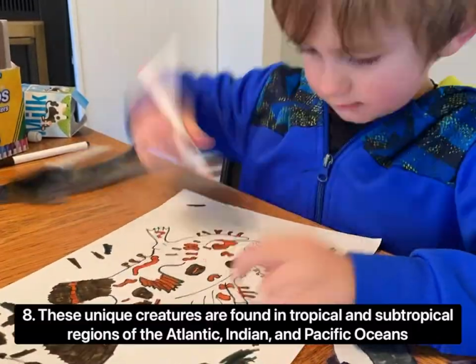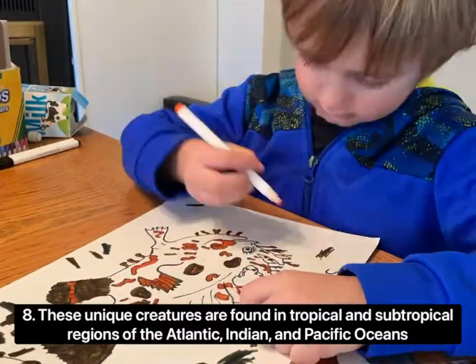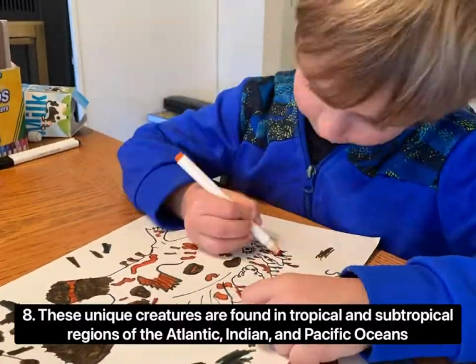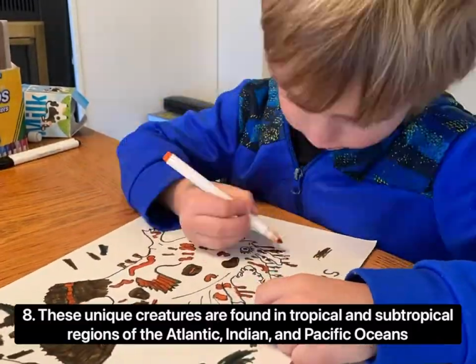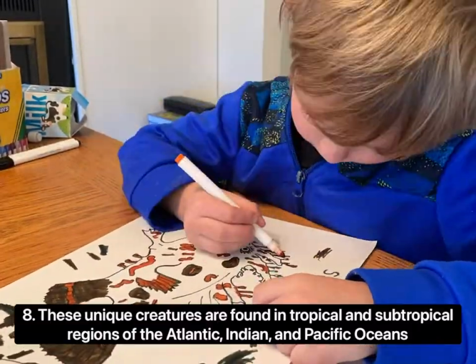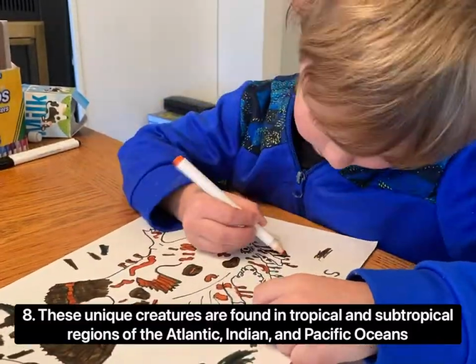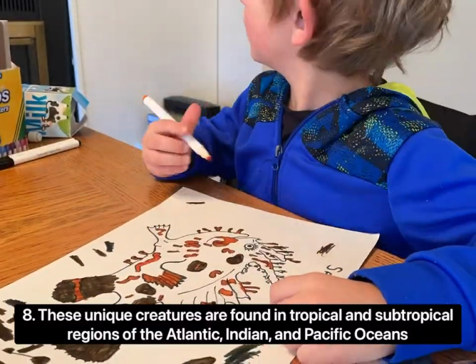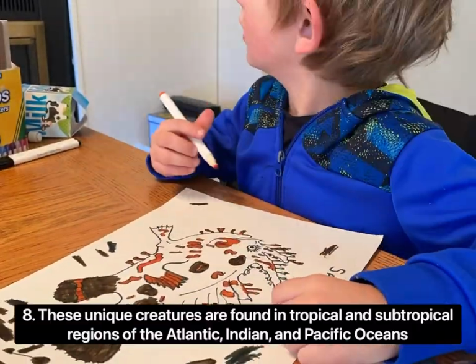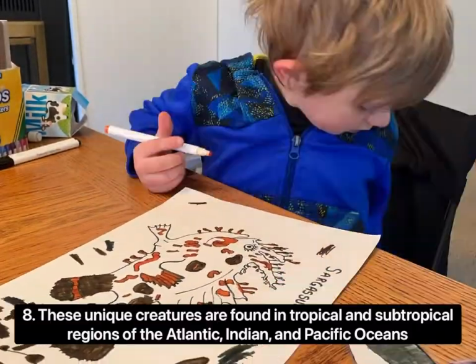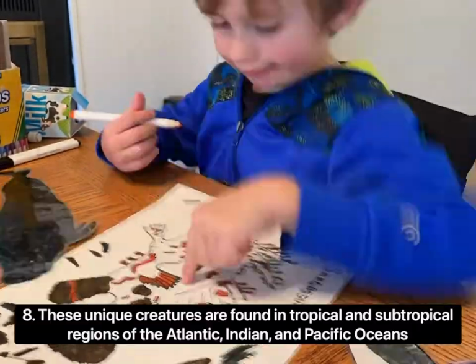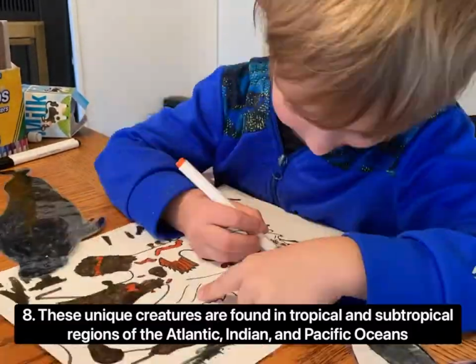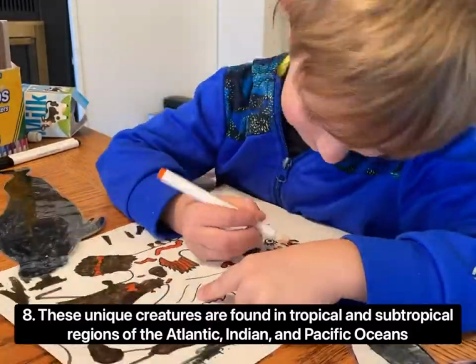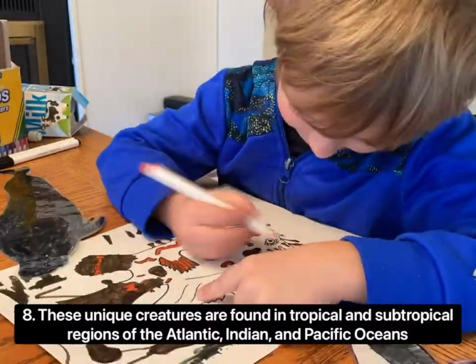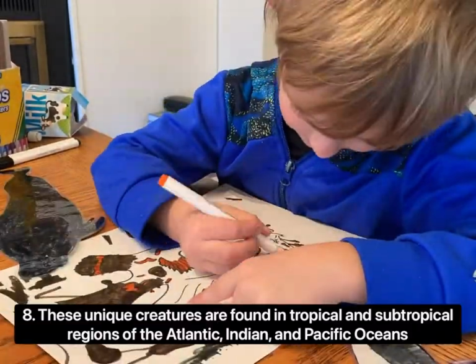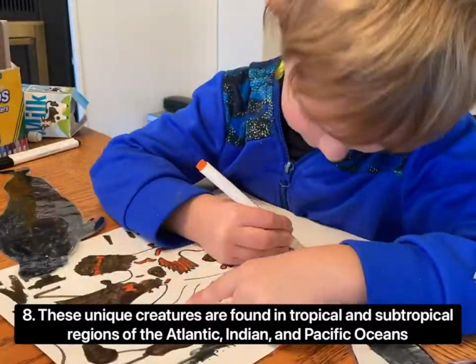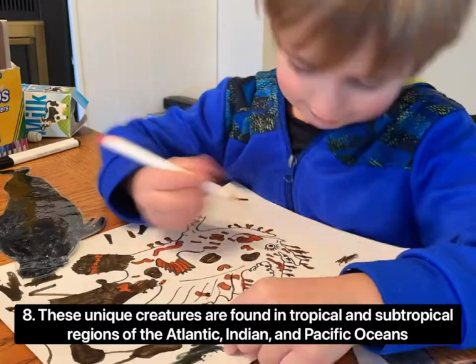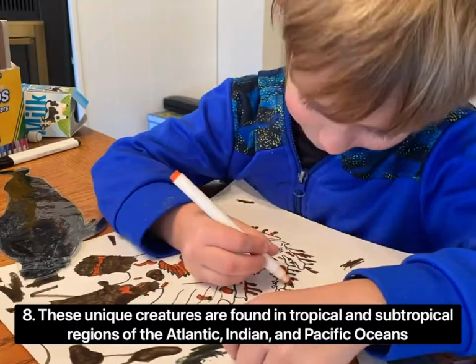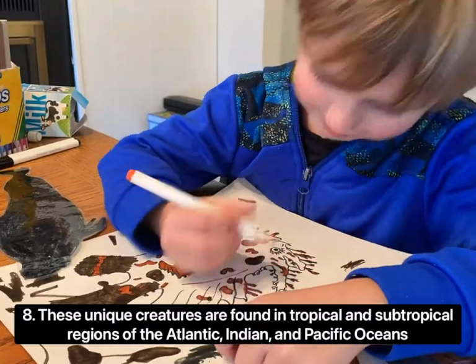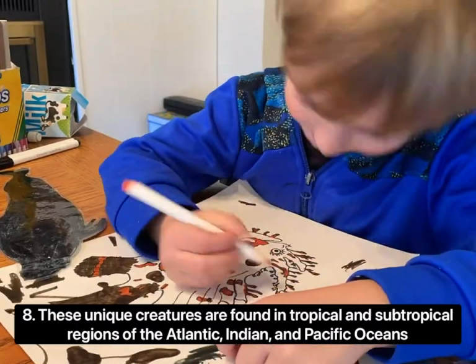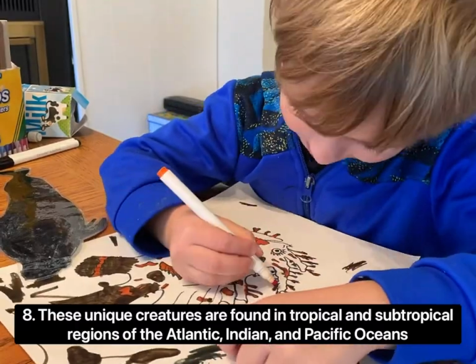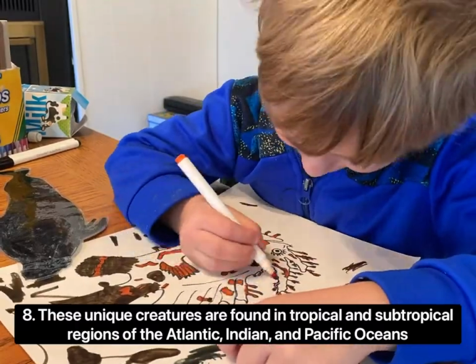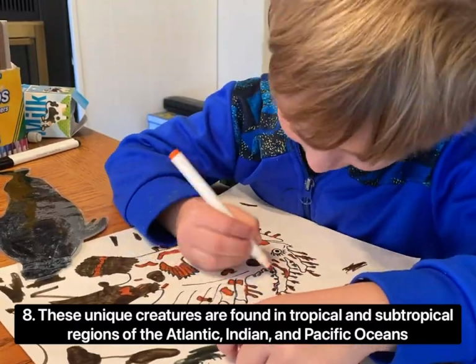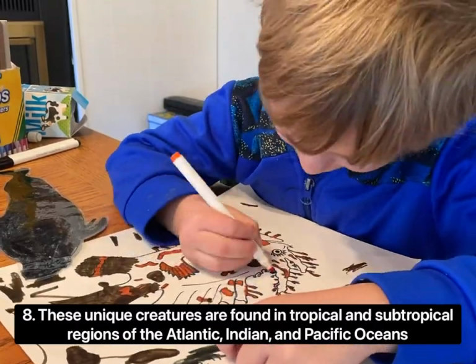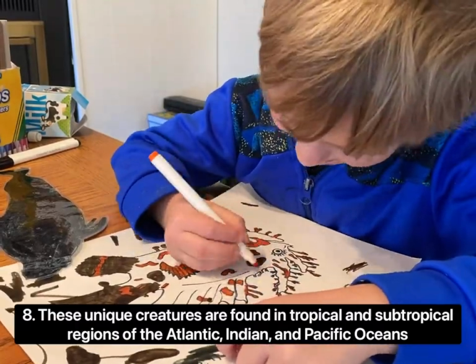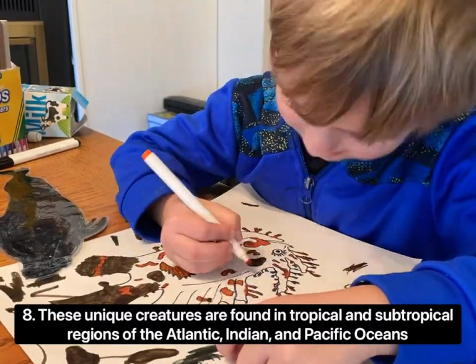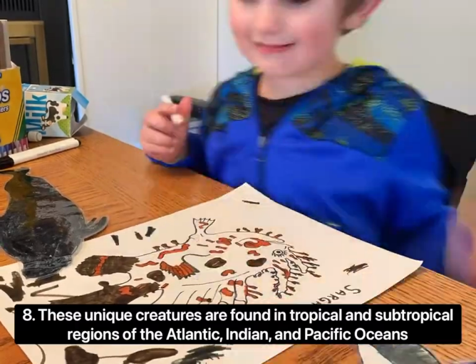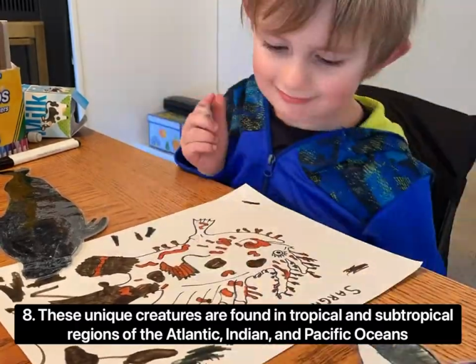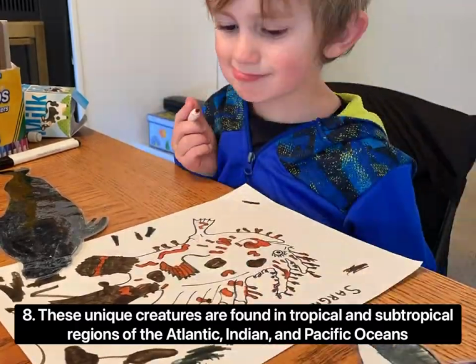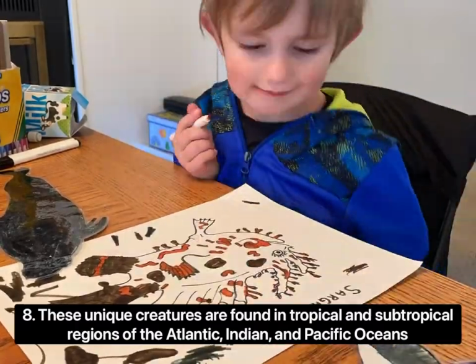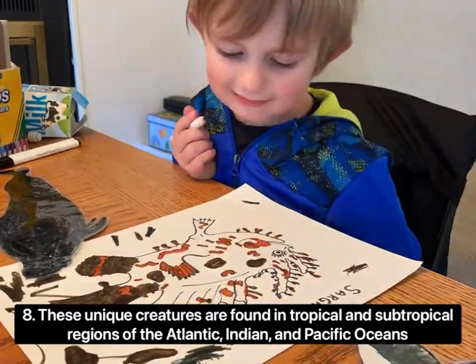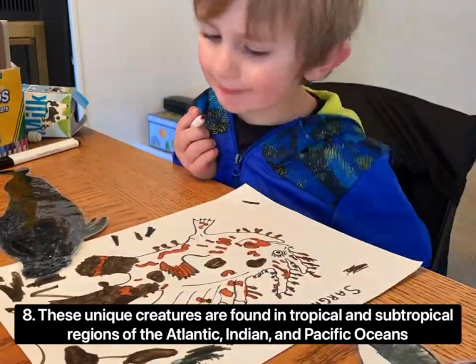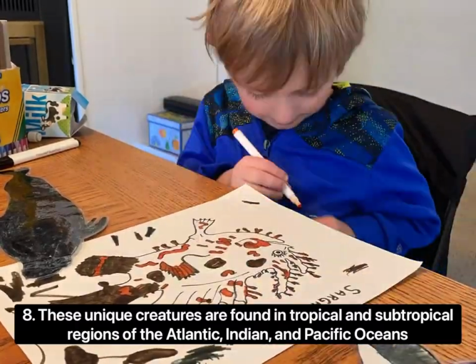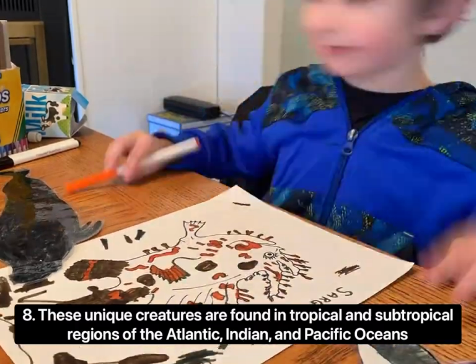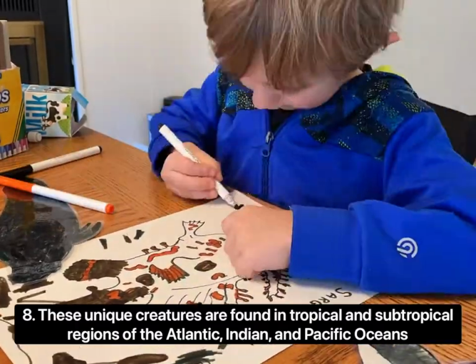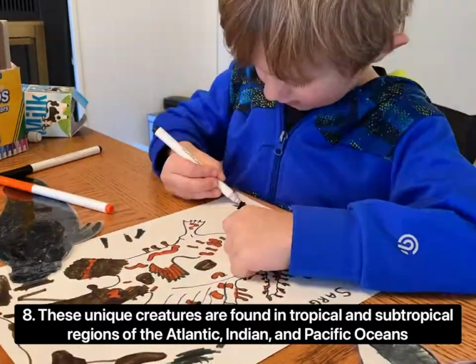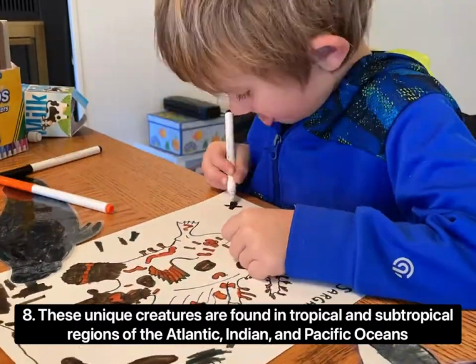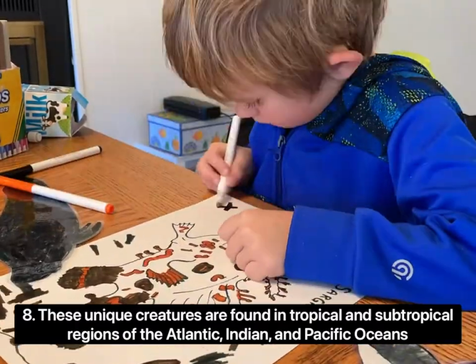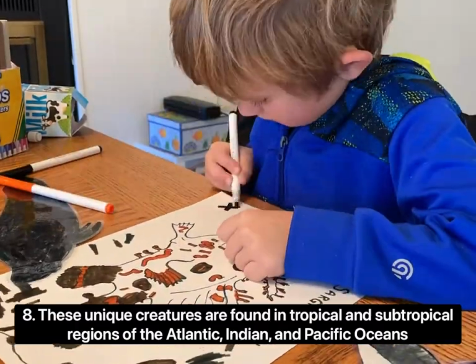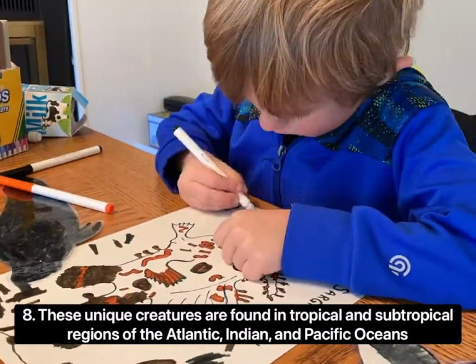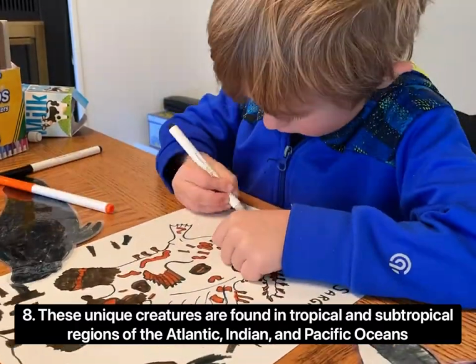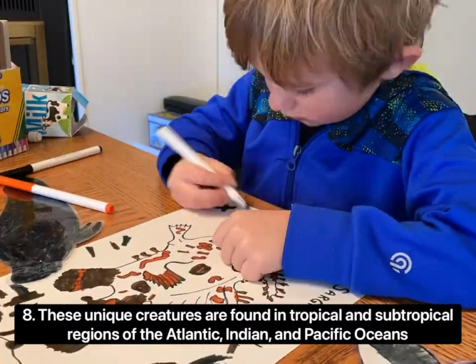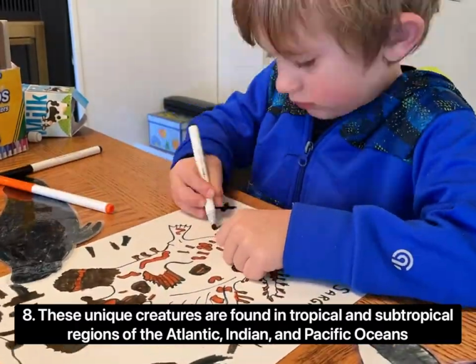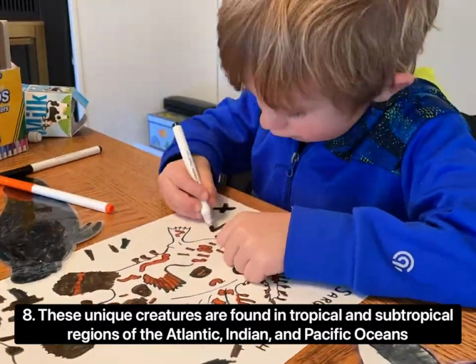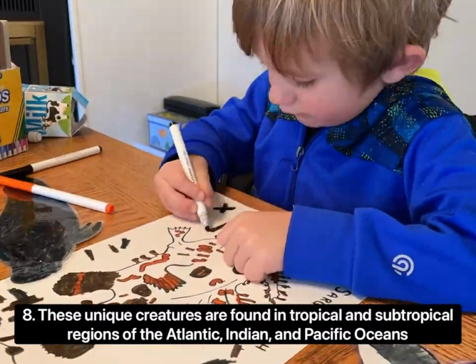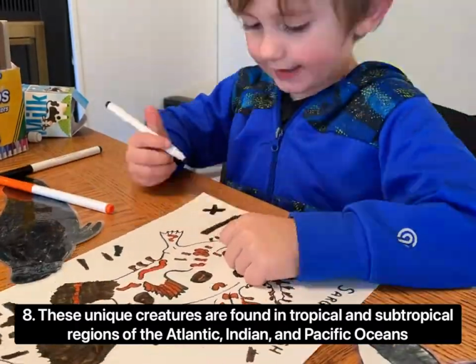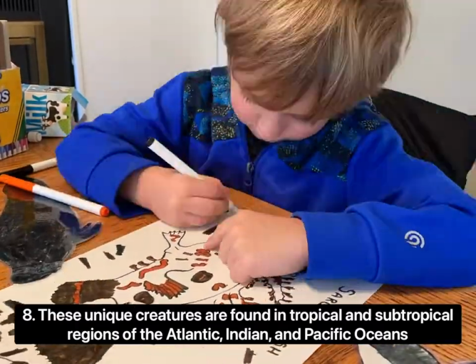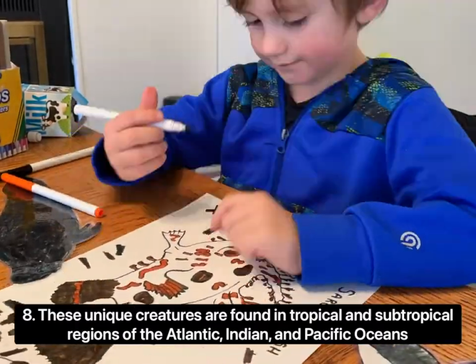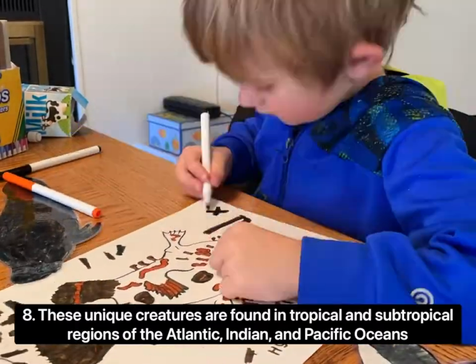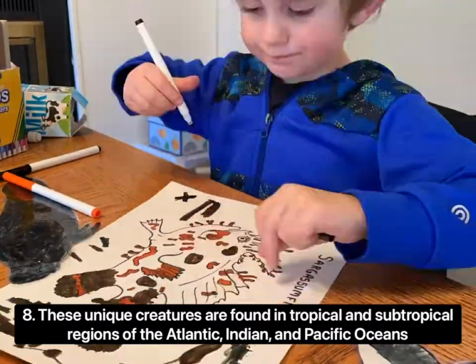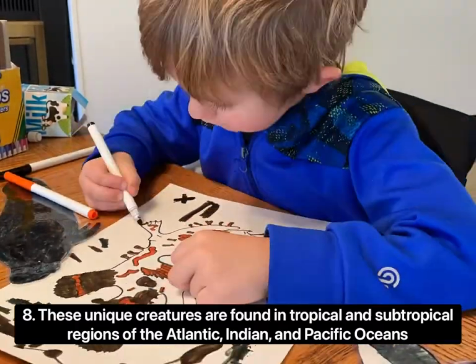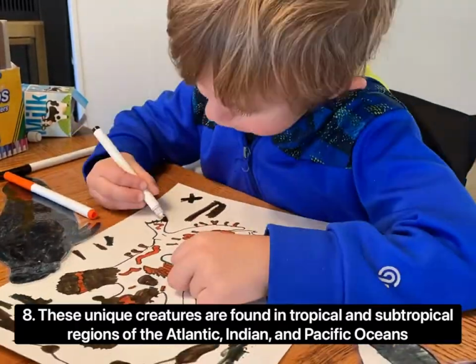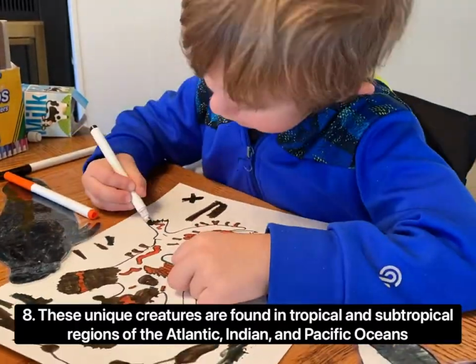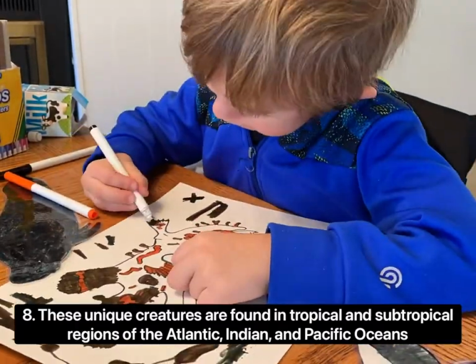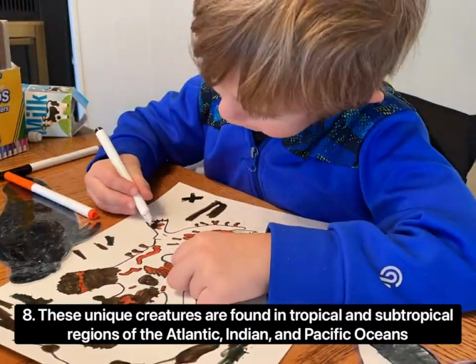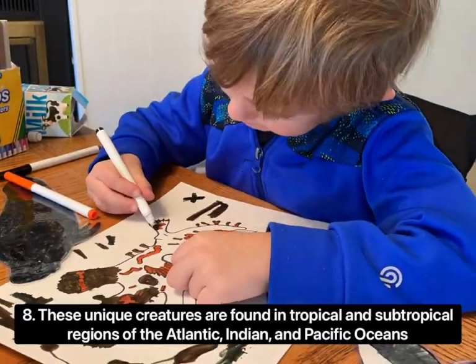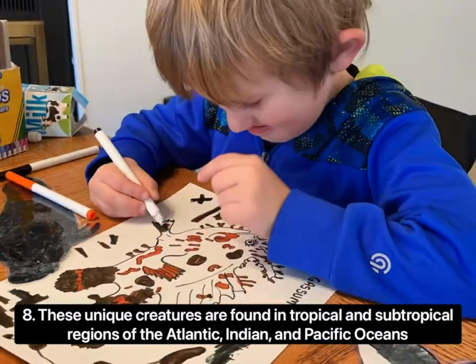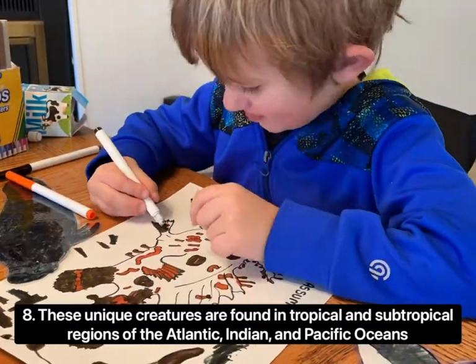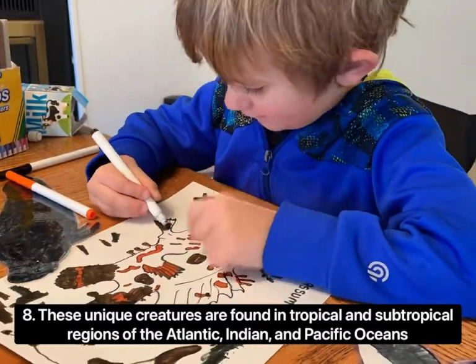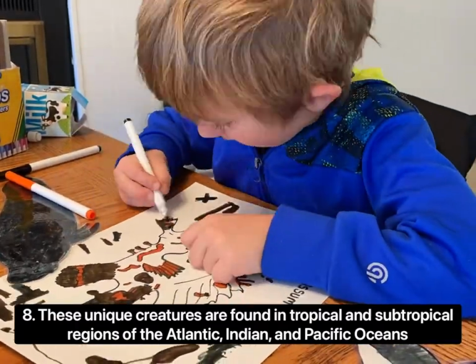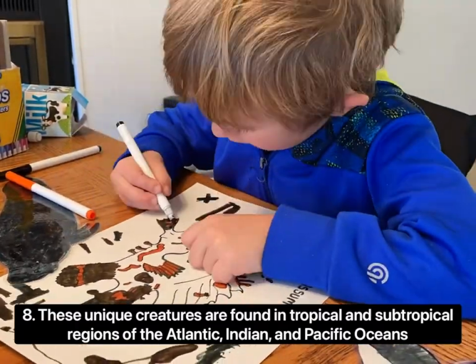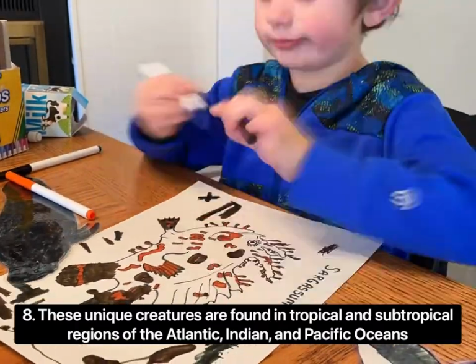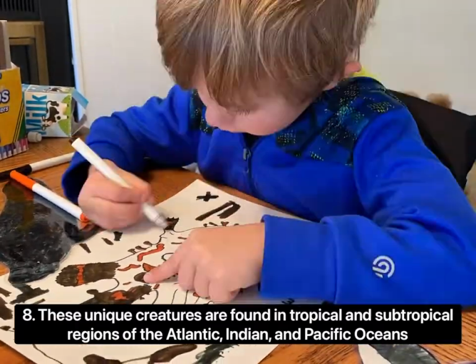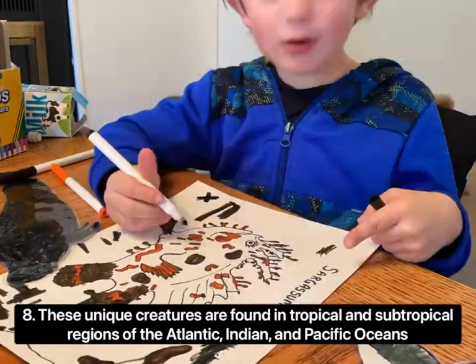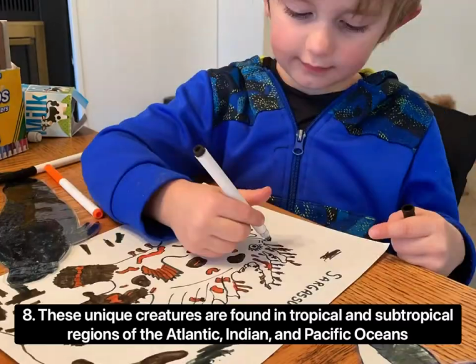These unique creatures are found in tropical and subtropical regions of the Atlantic, Indian, and Pacific Oceans.